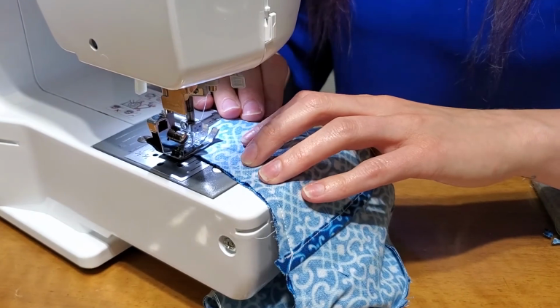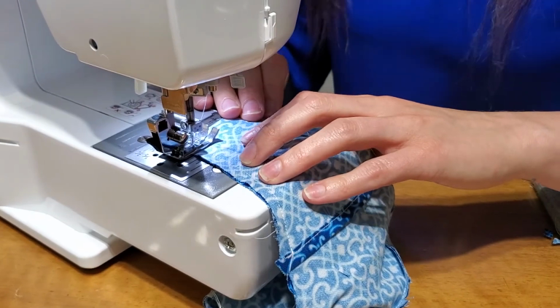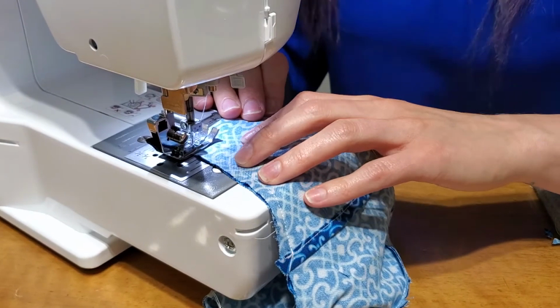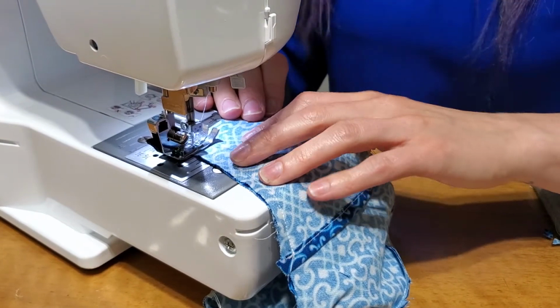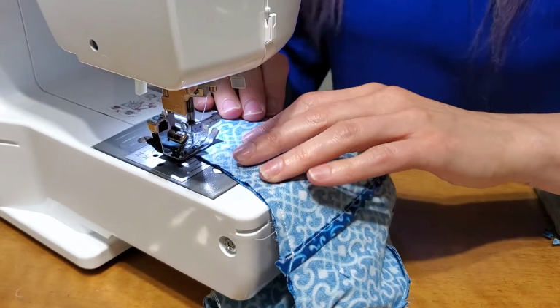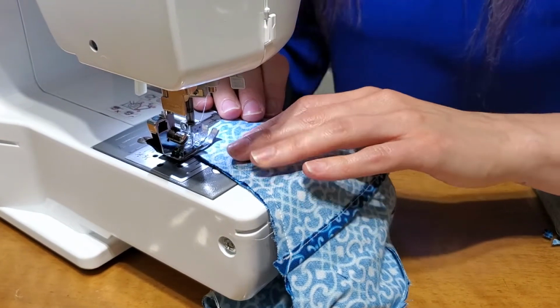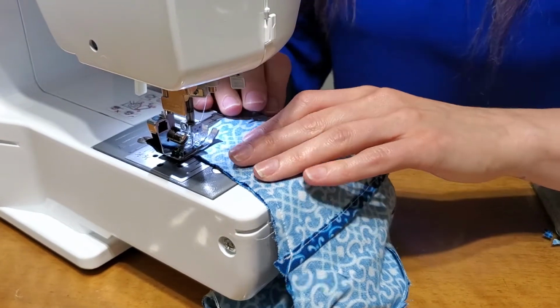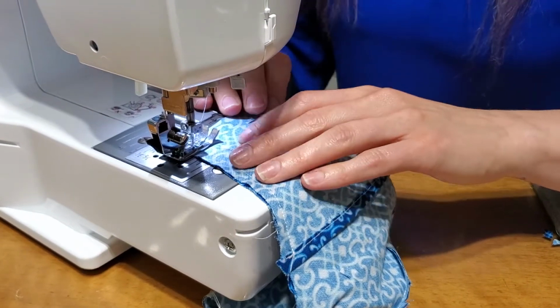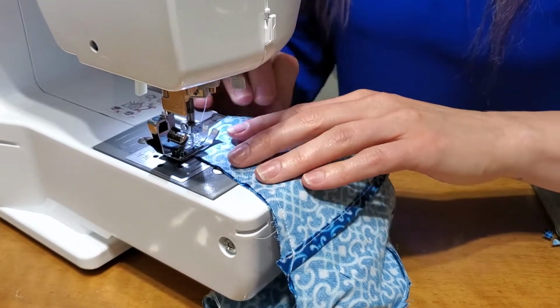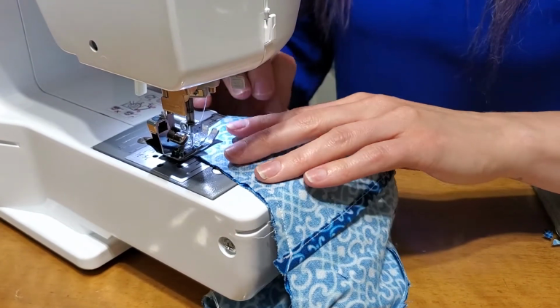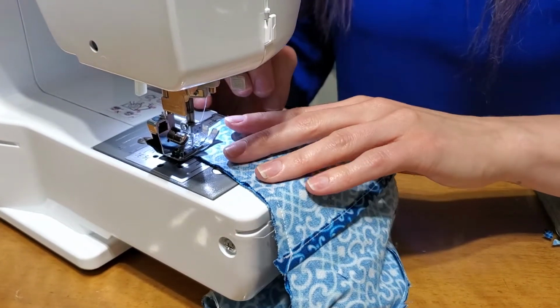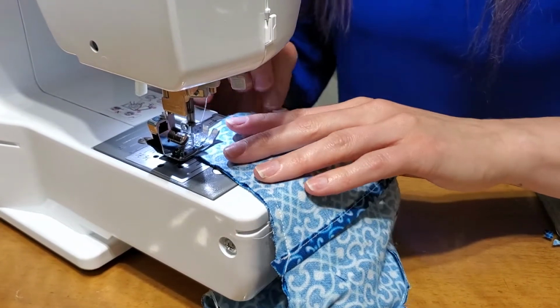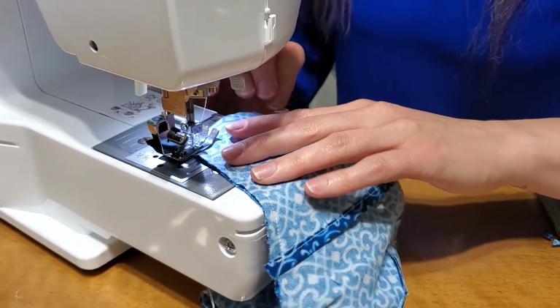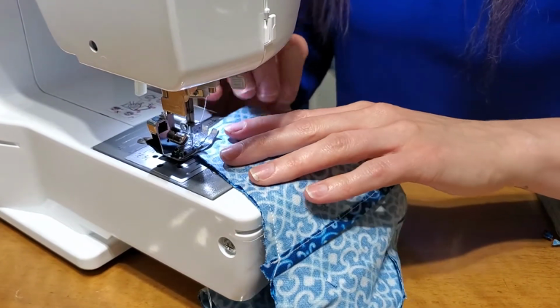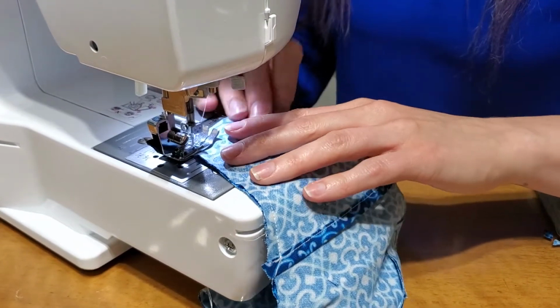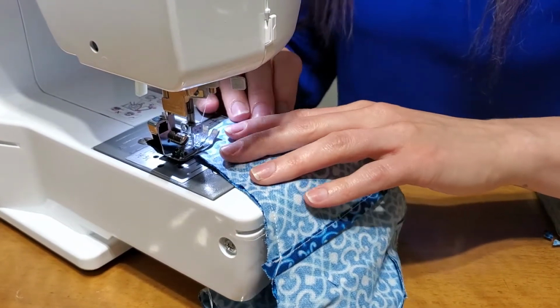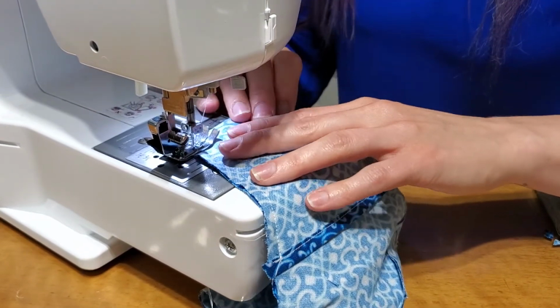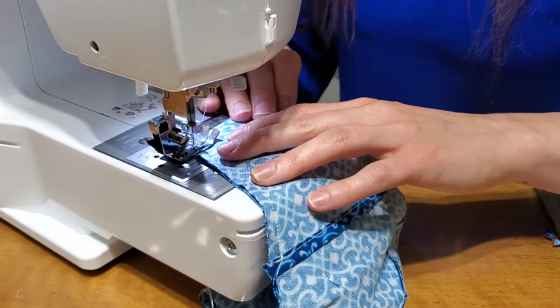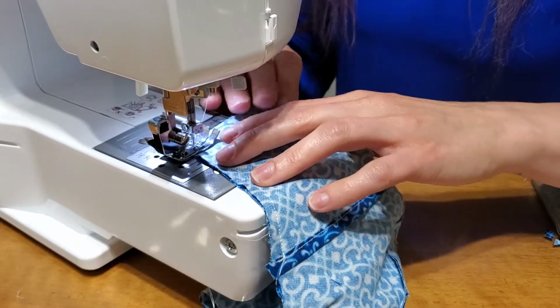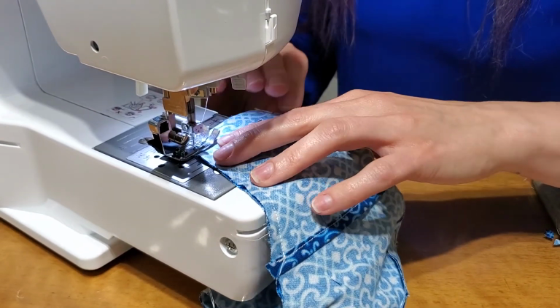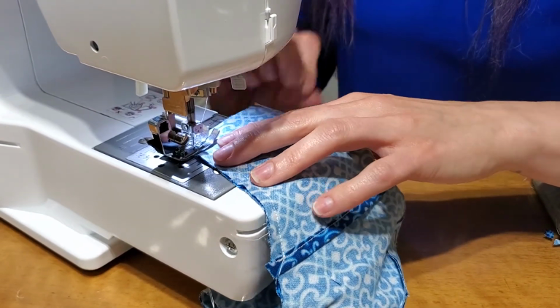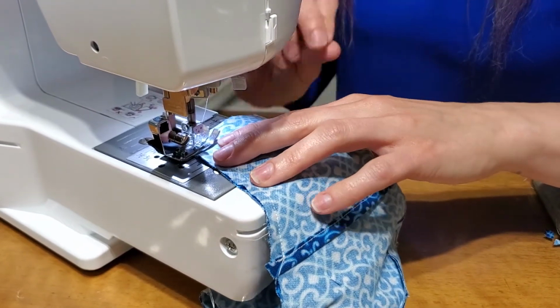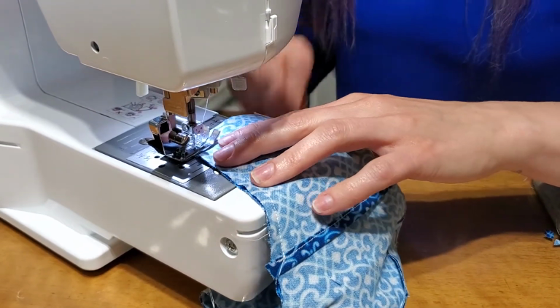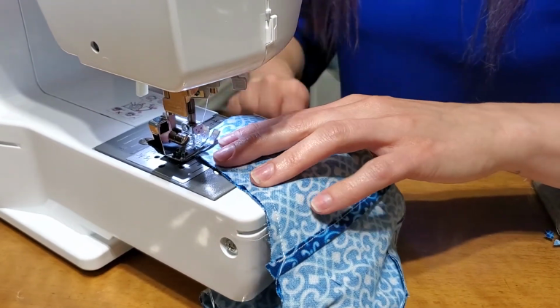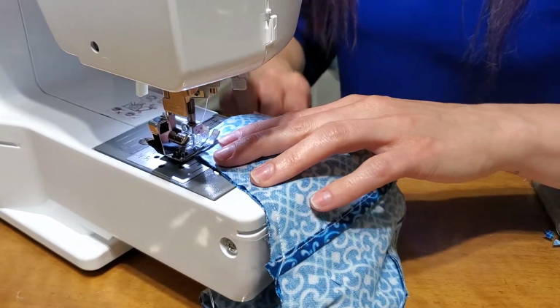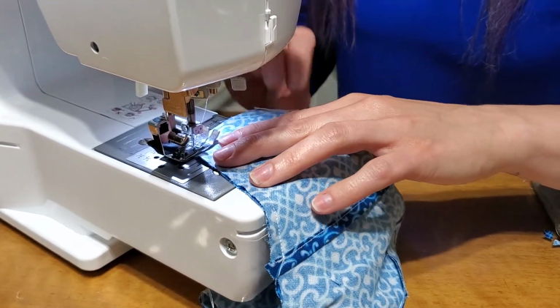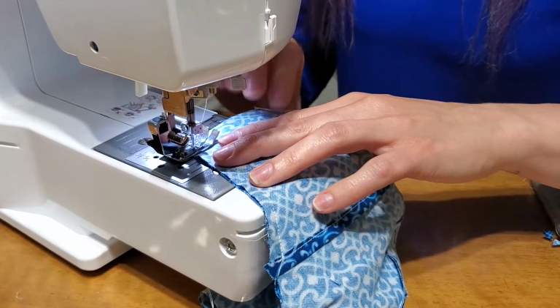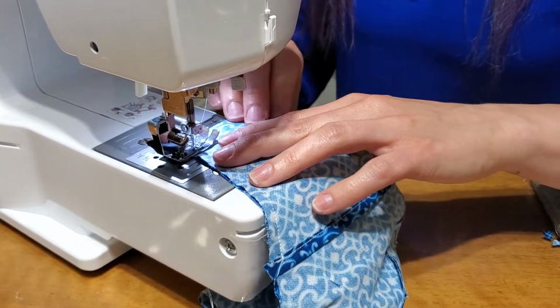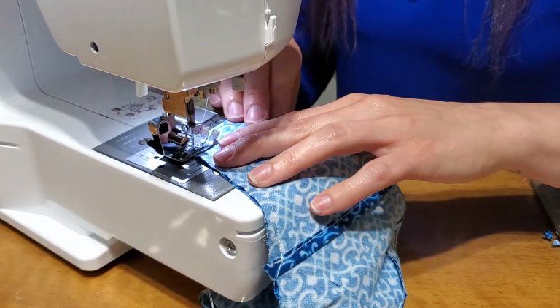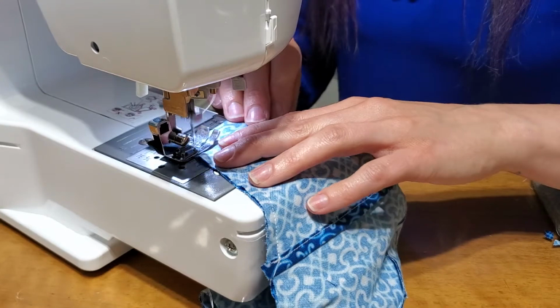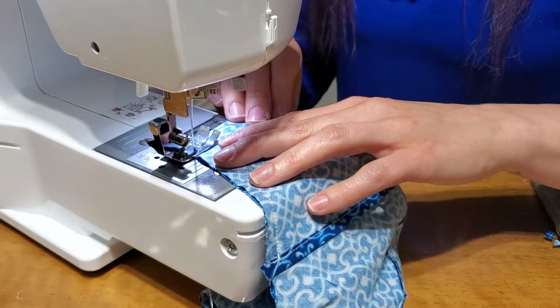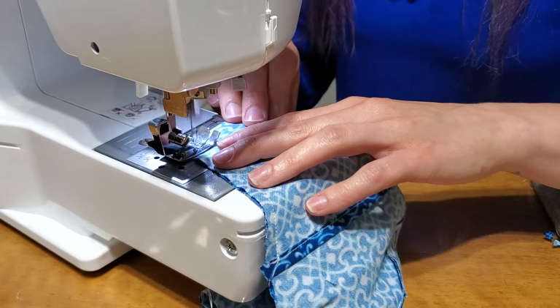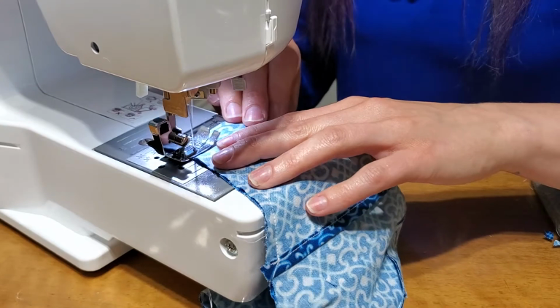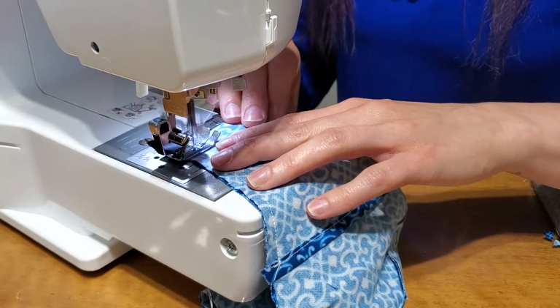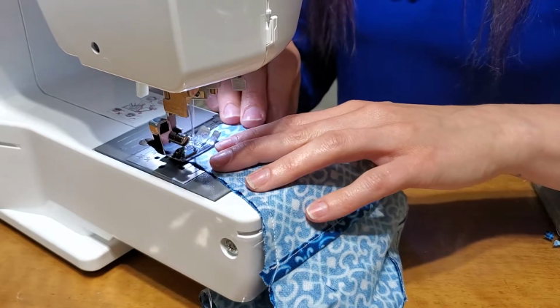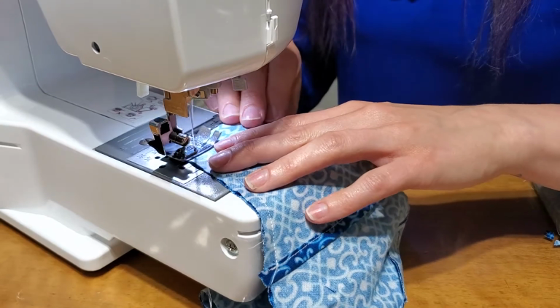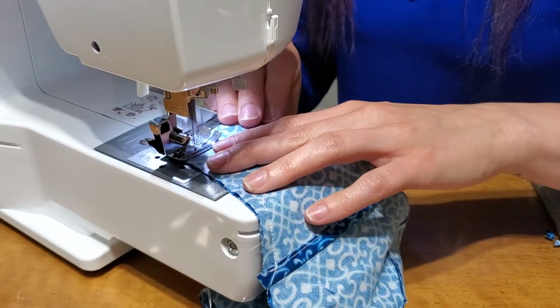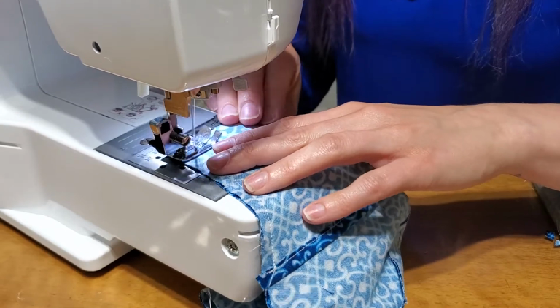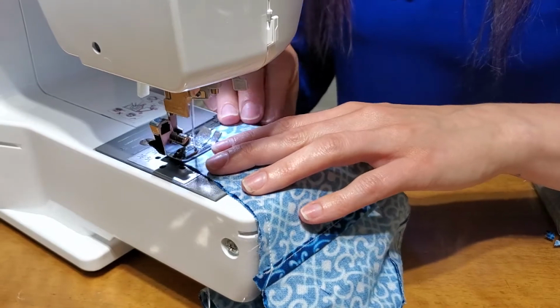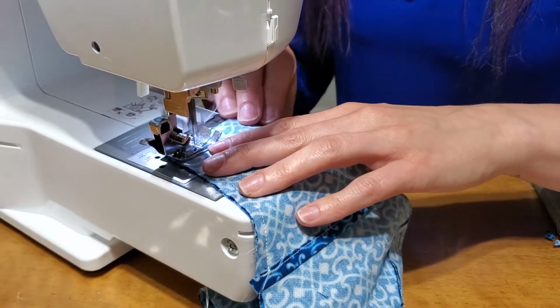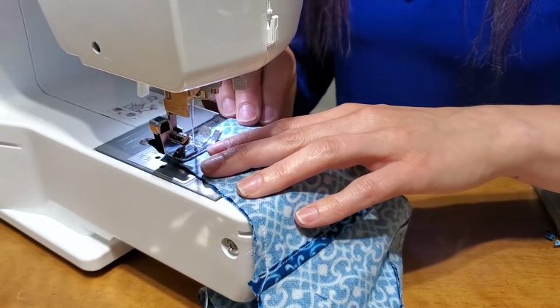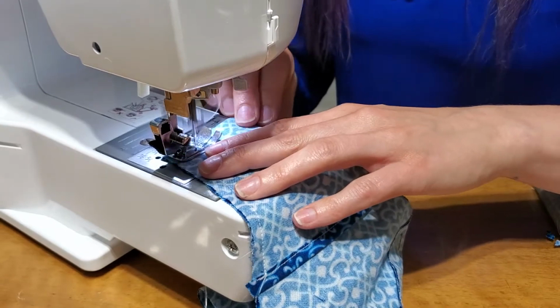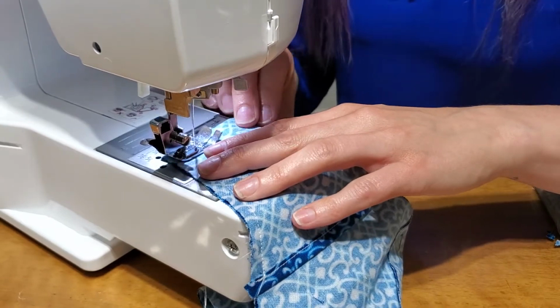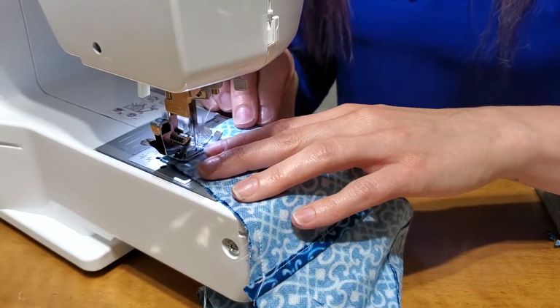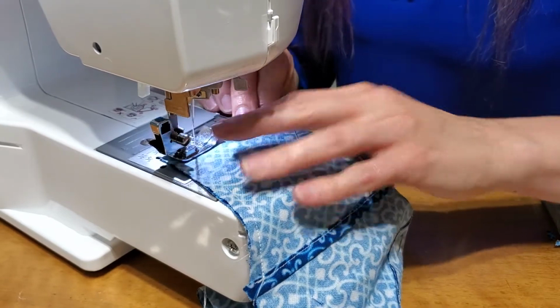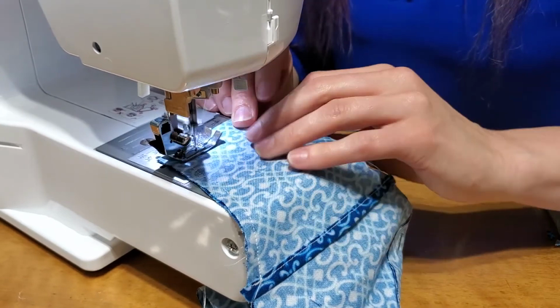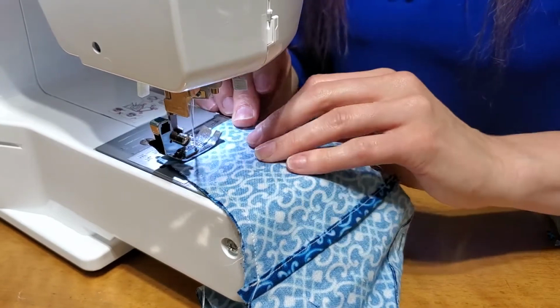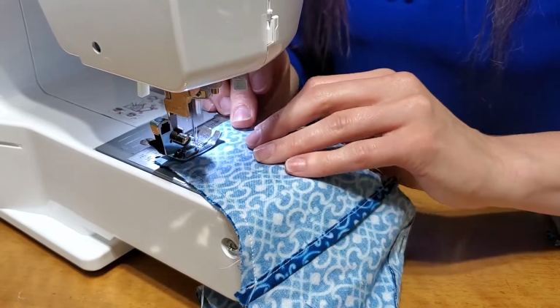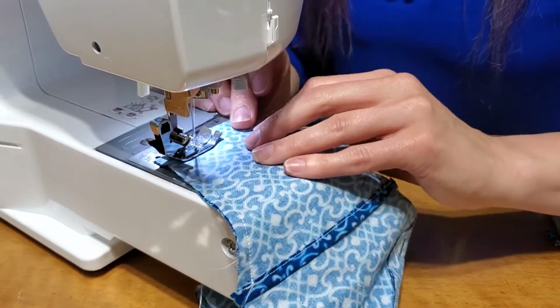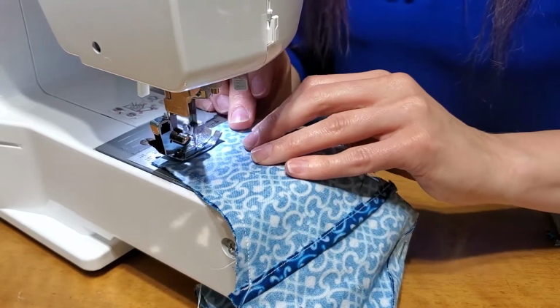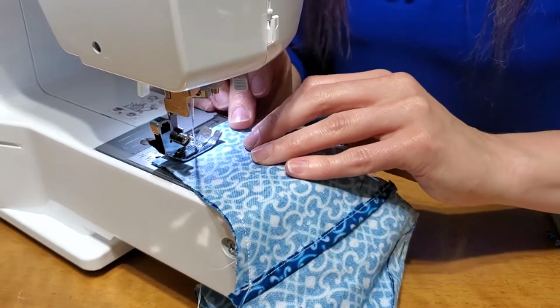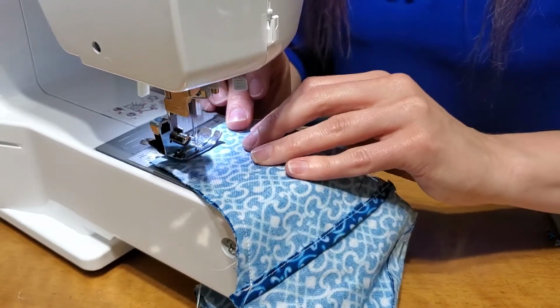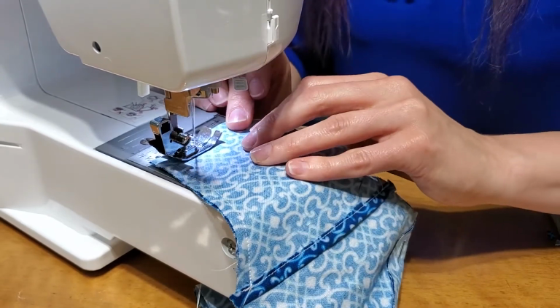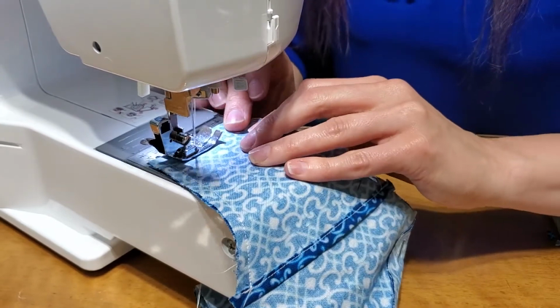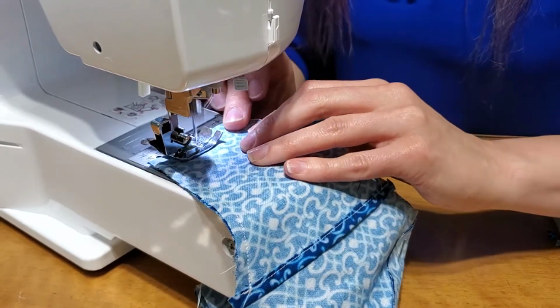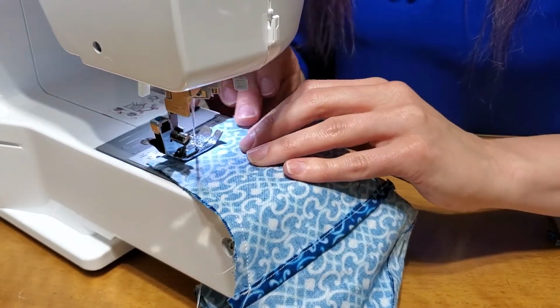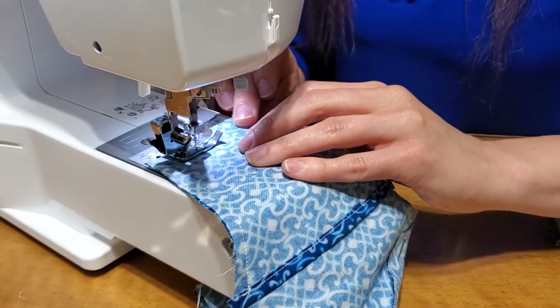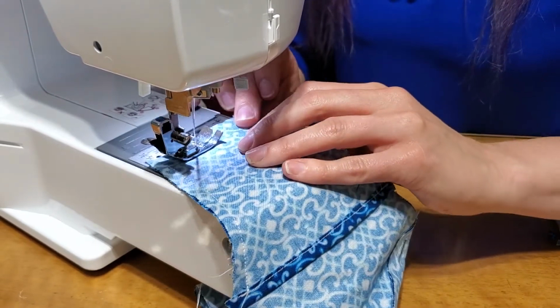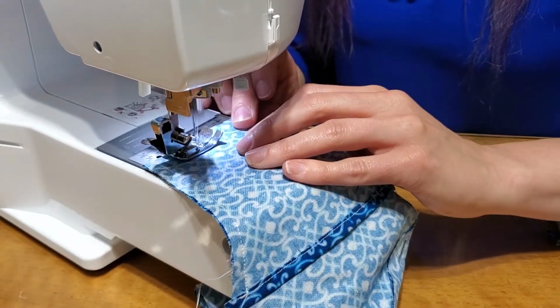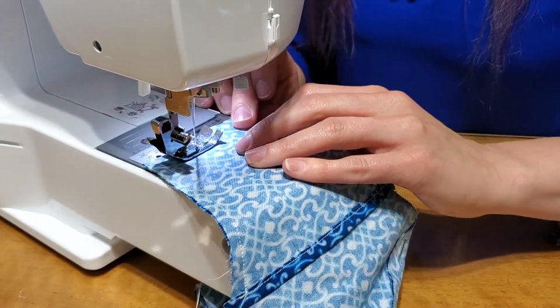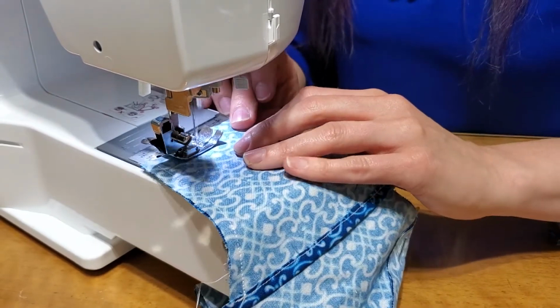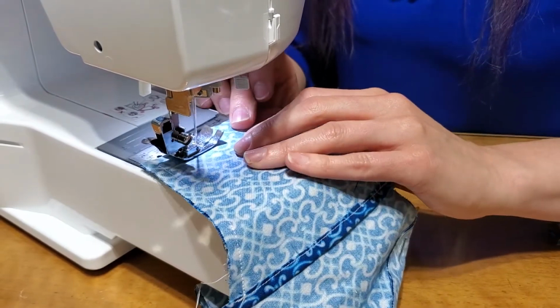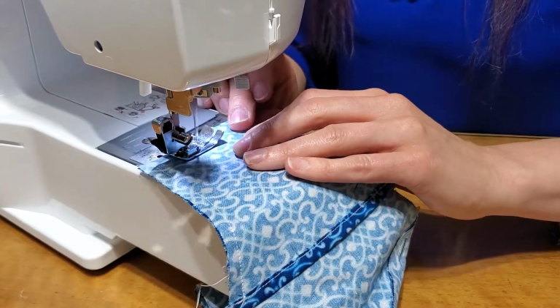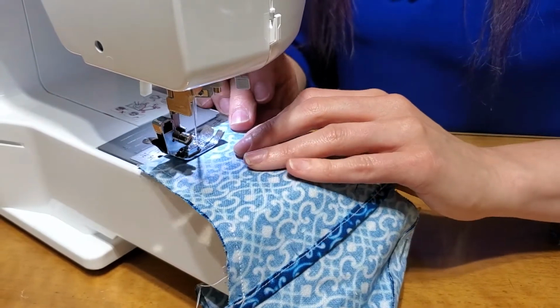Make sure the presser foot is down, otherwise you get a tangle of fabric. It happens — if you do, just stop and re-thread.